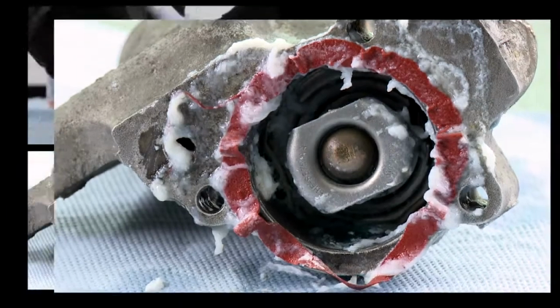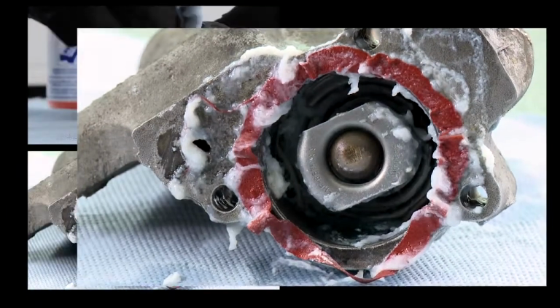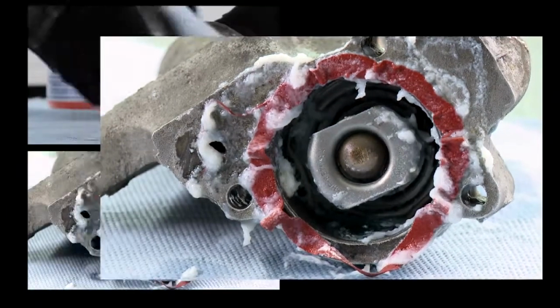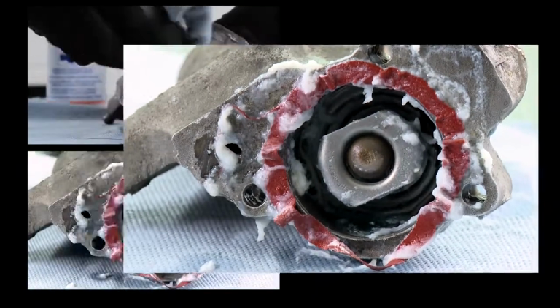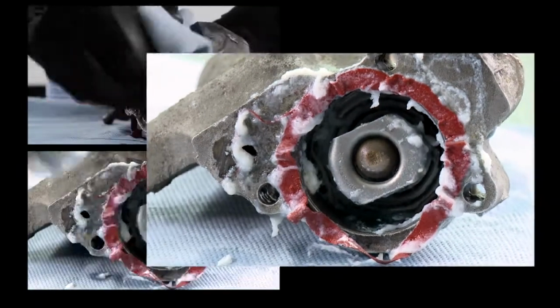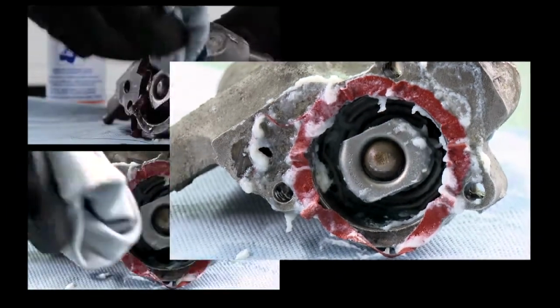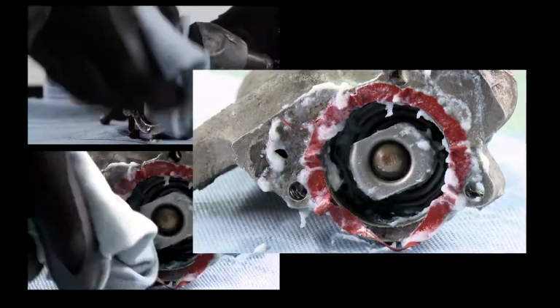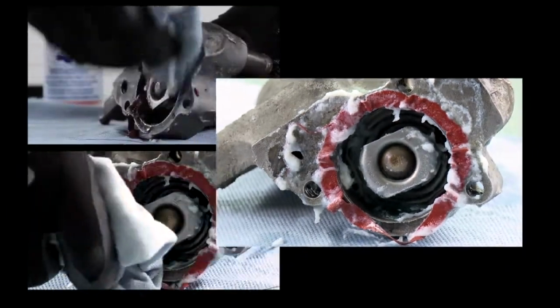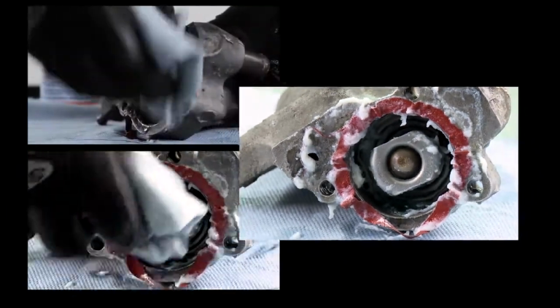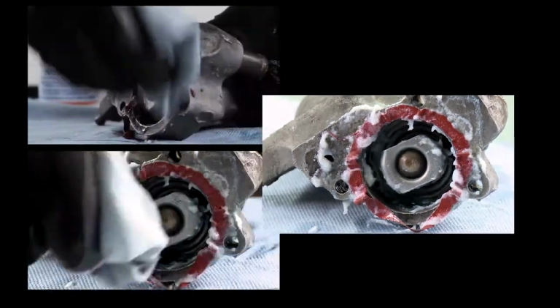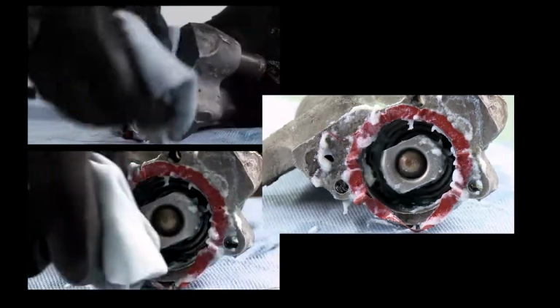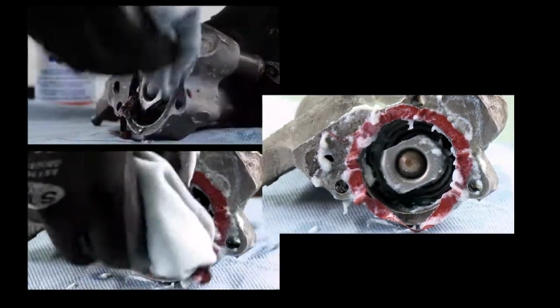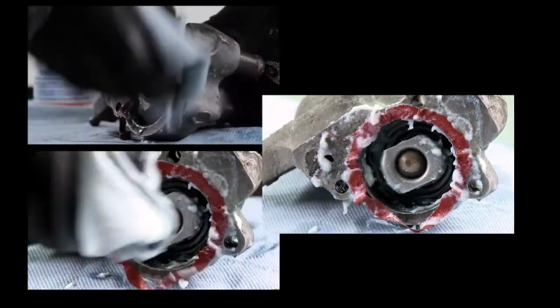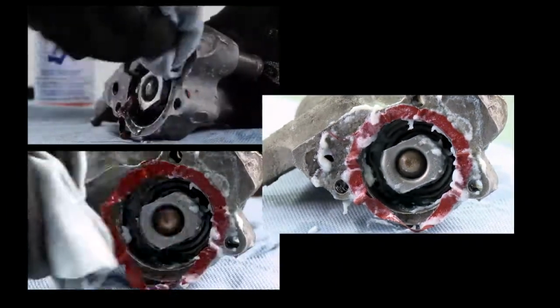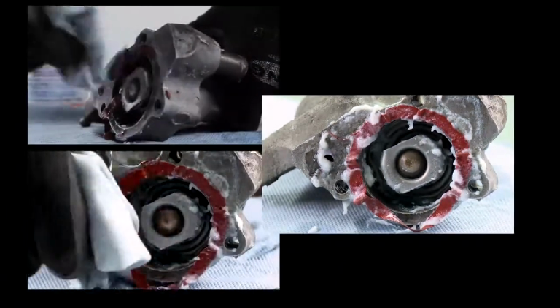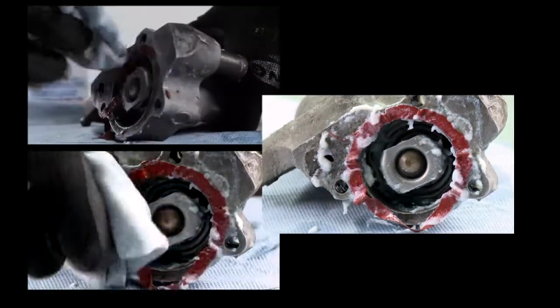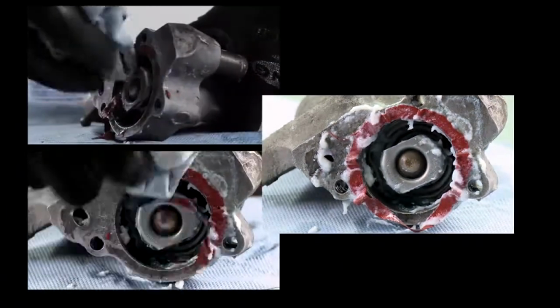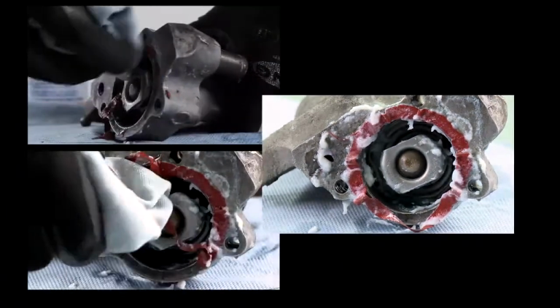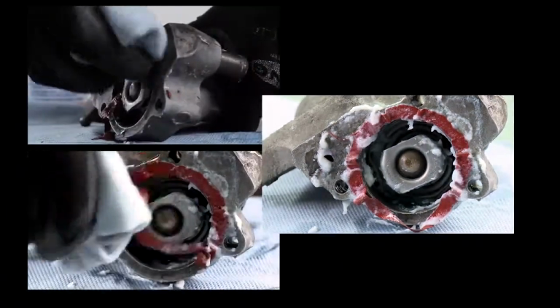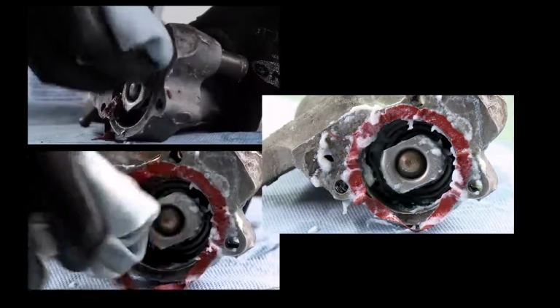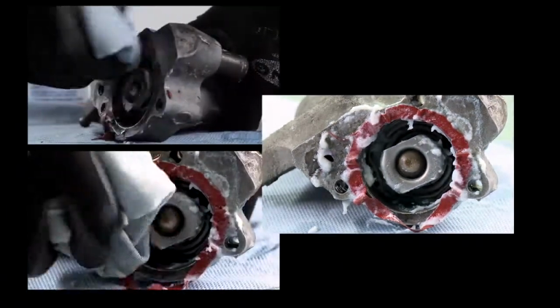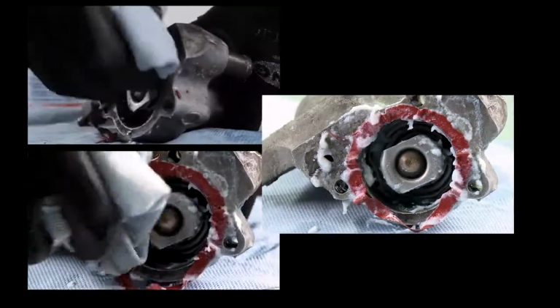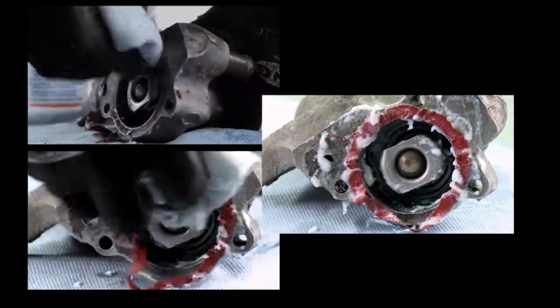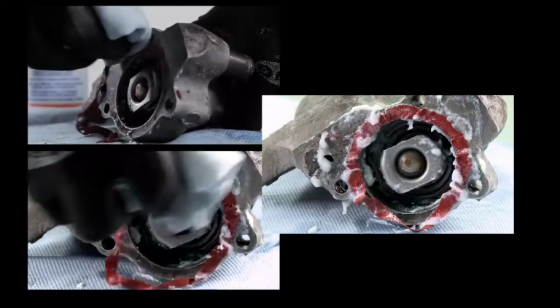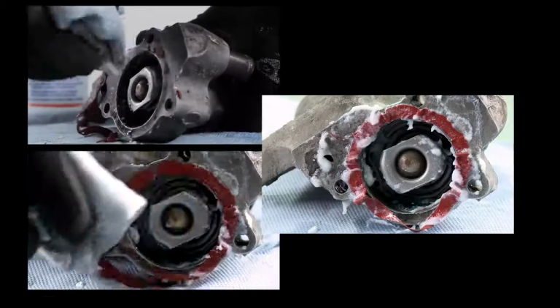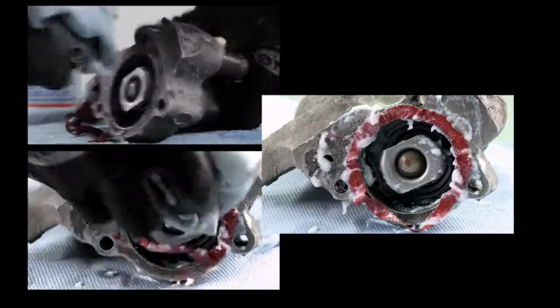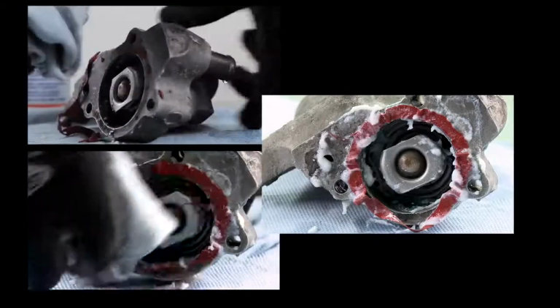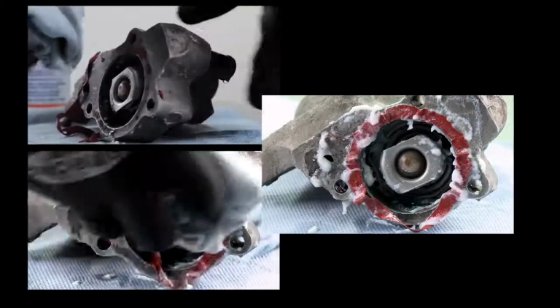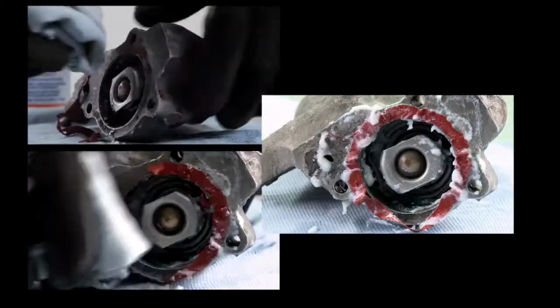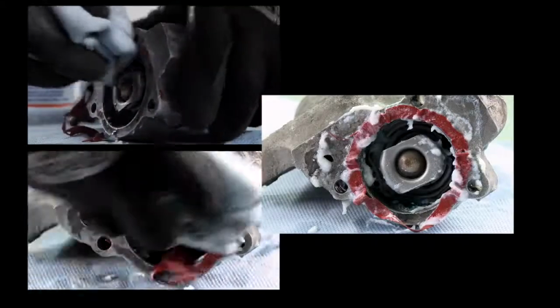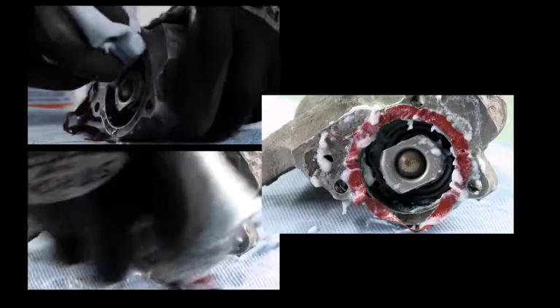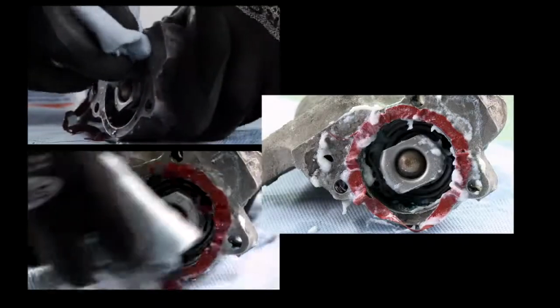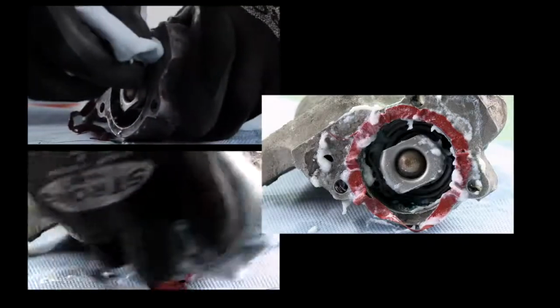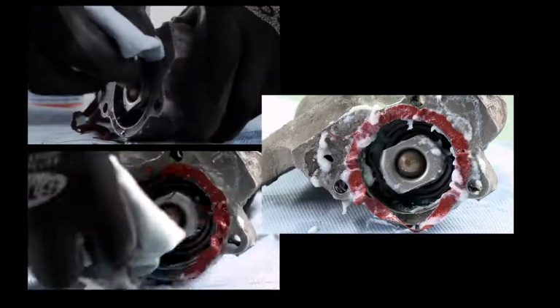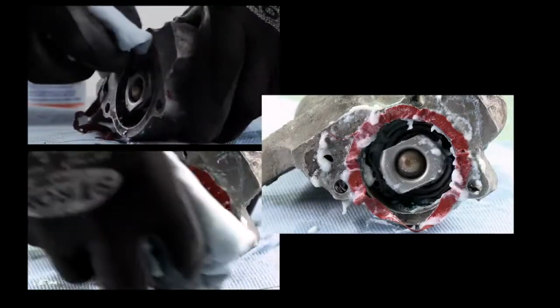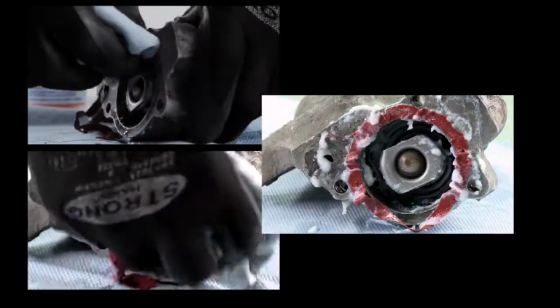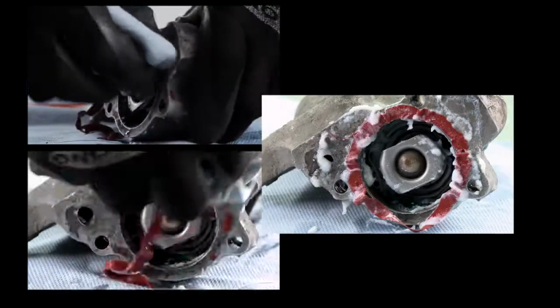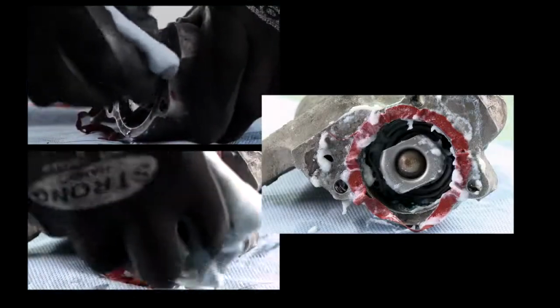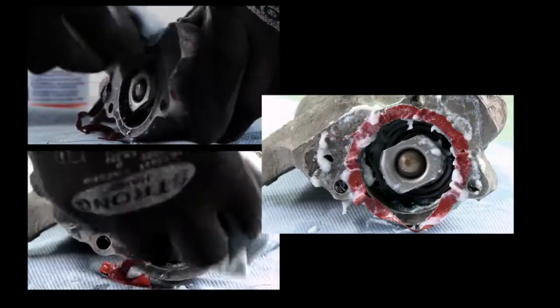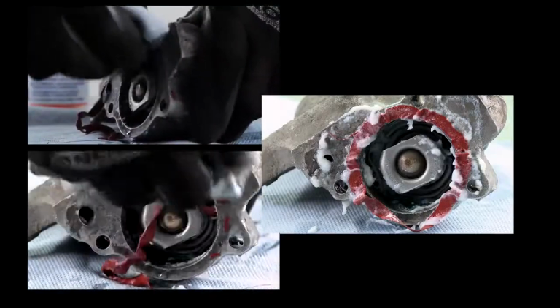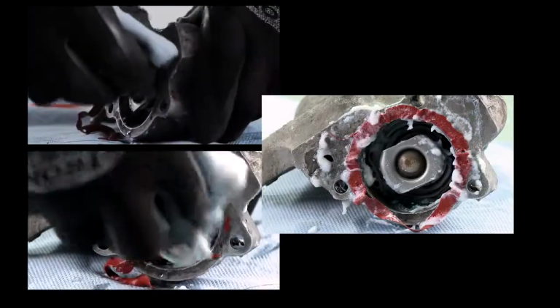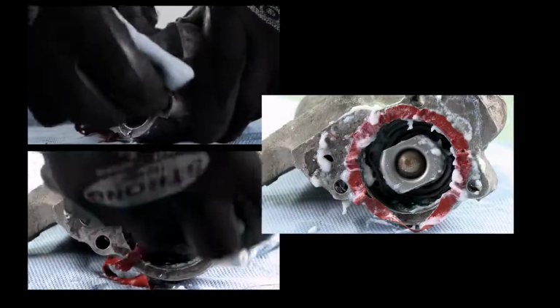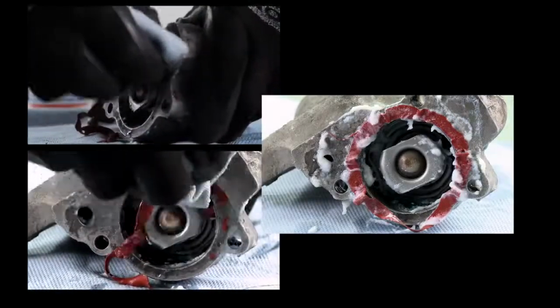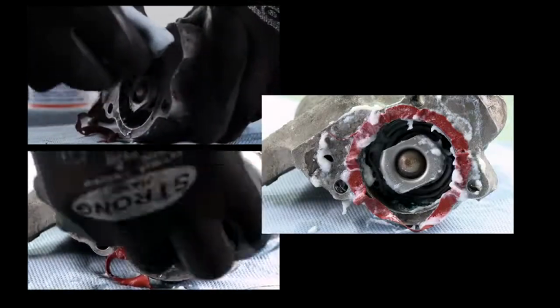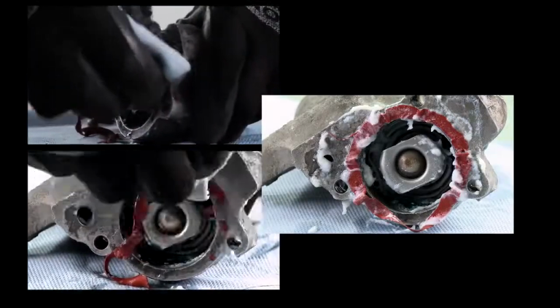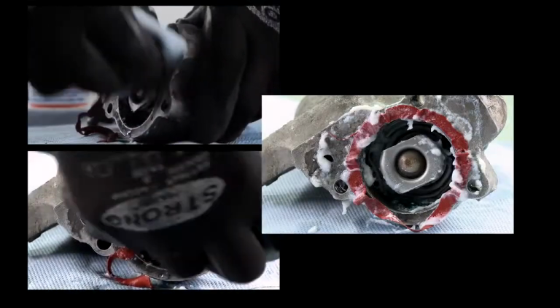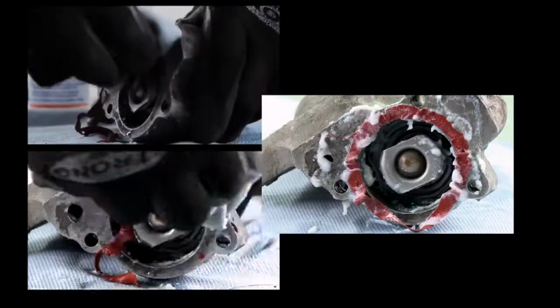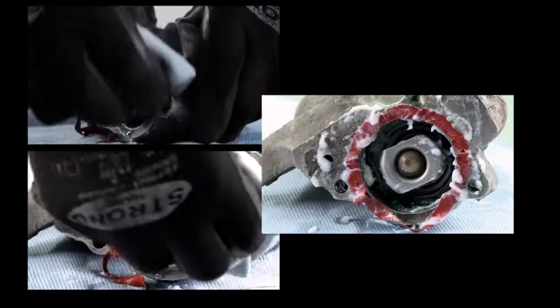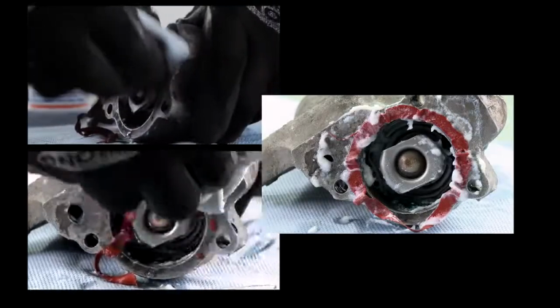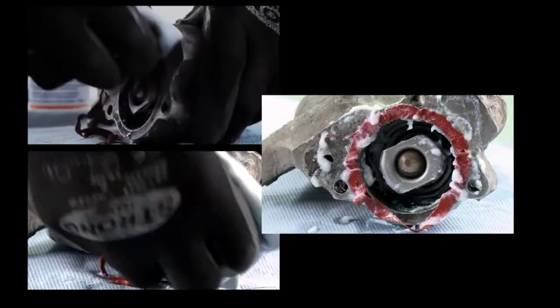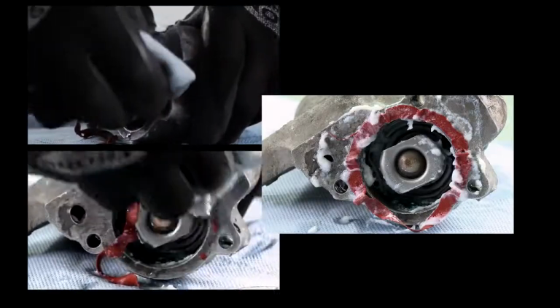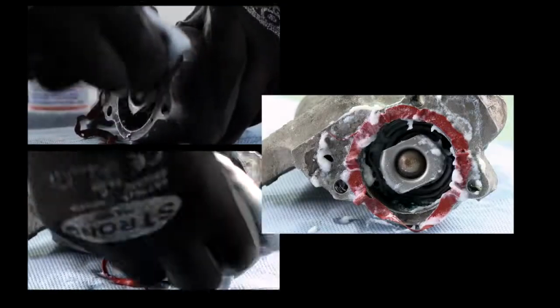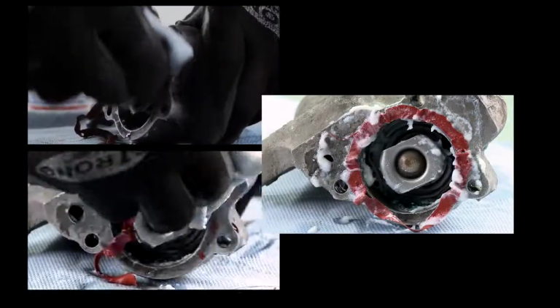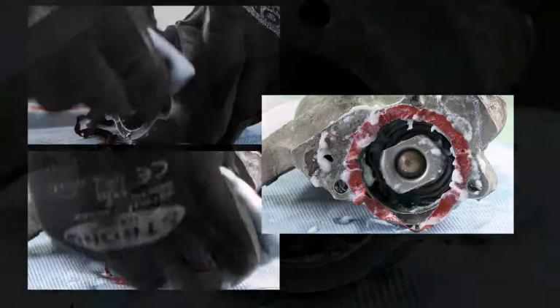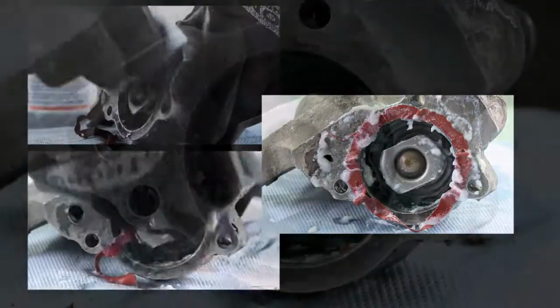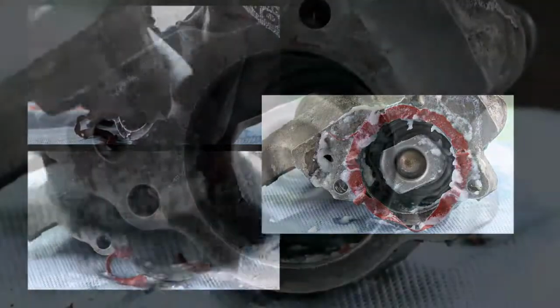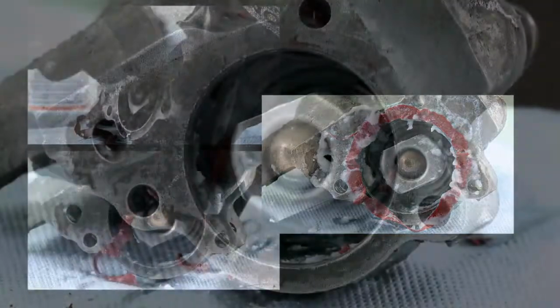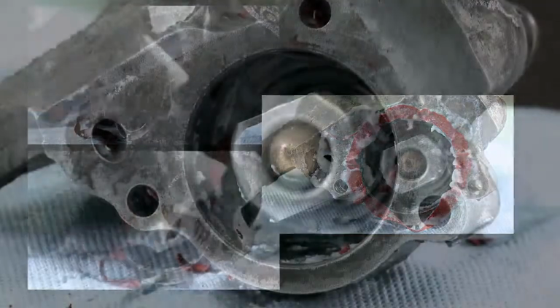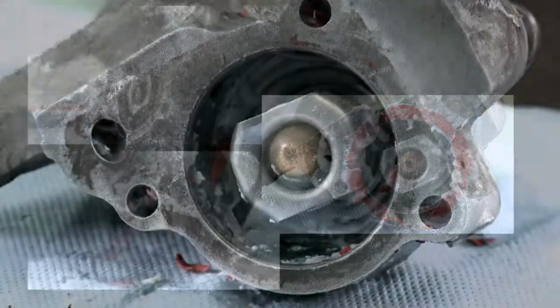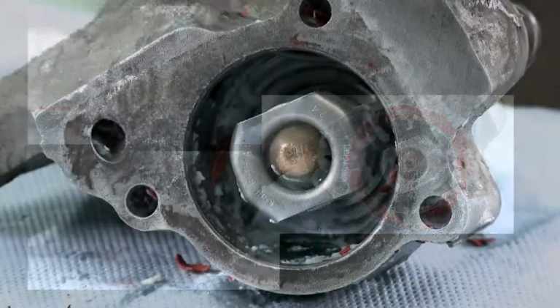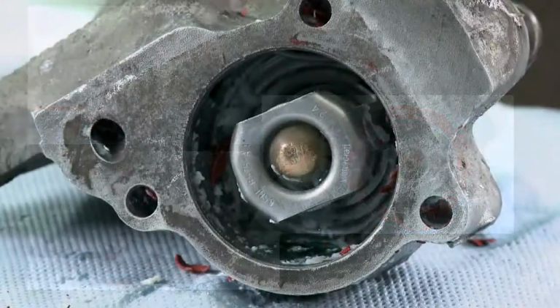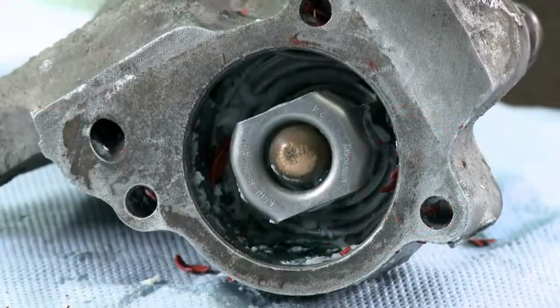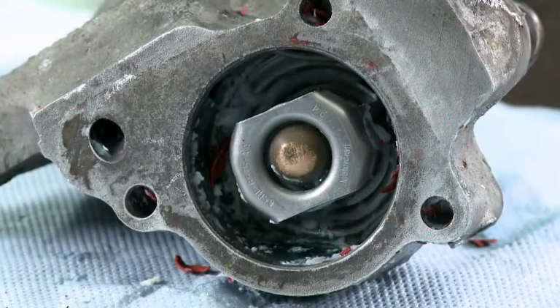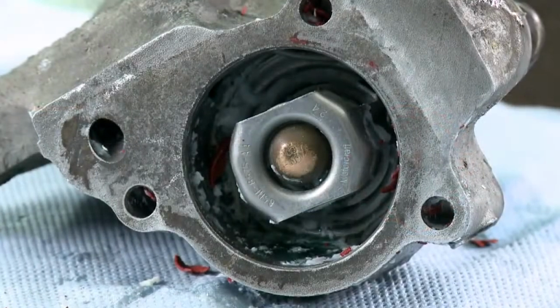Then rub off the loosened sealant residue with a cloth or sponge so that the surface is completely free of residue and clean.